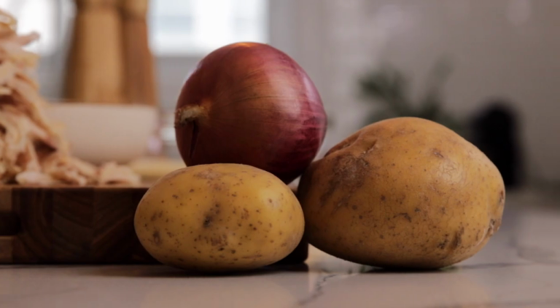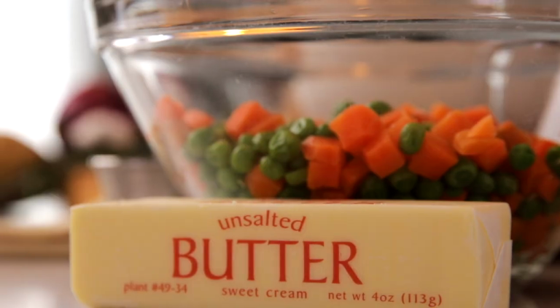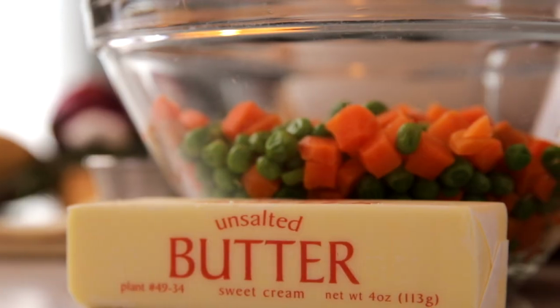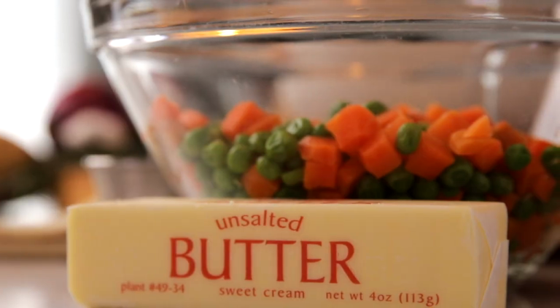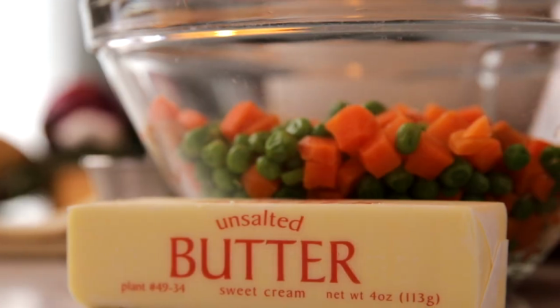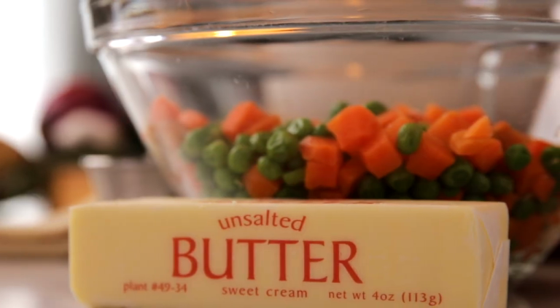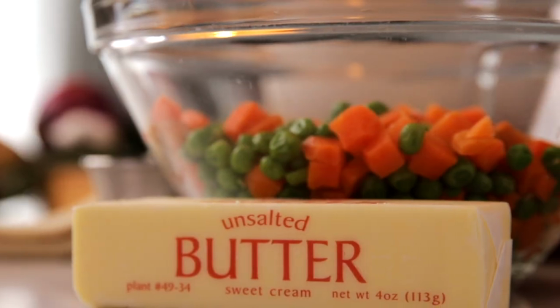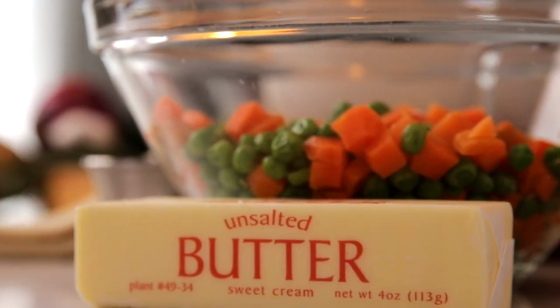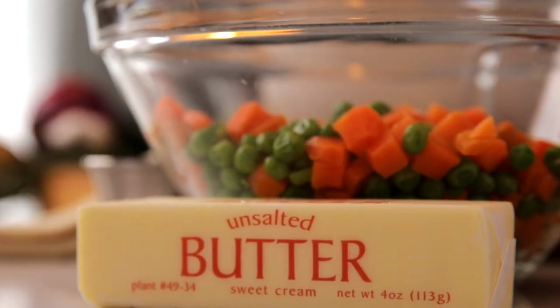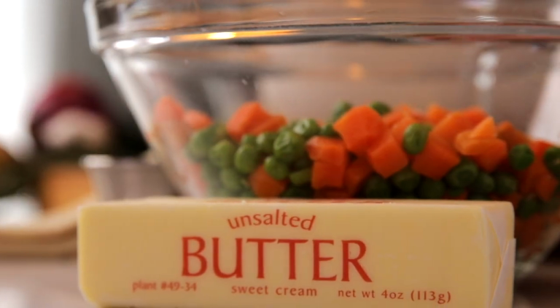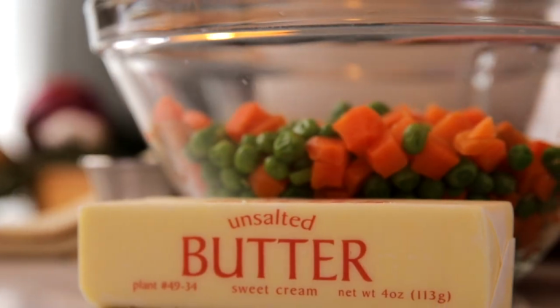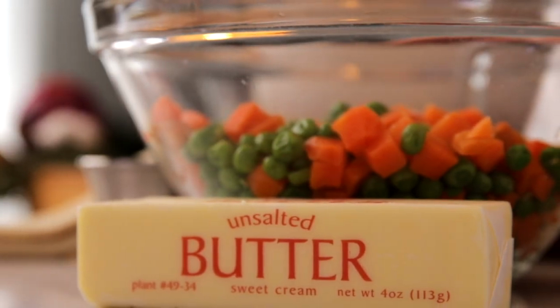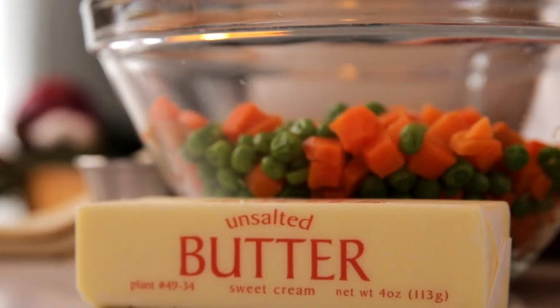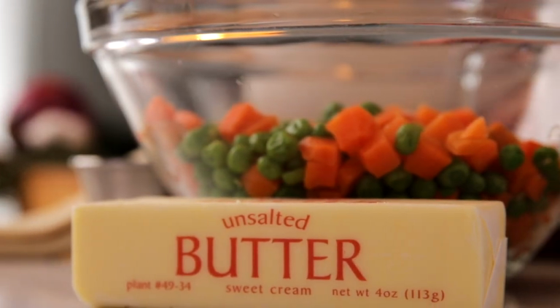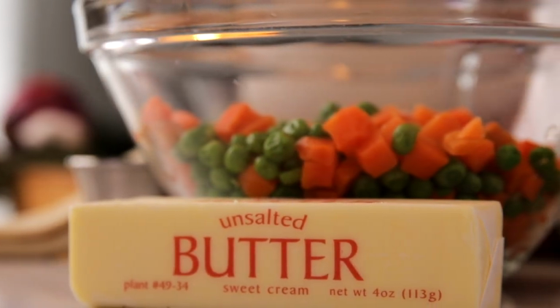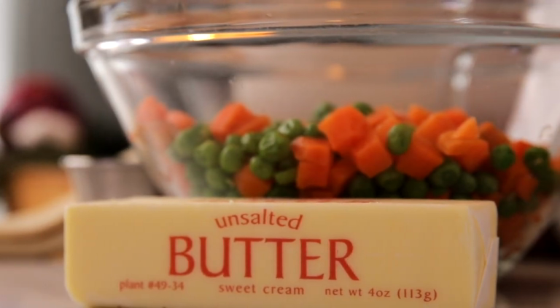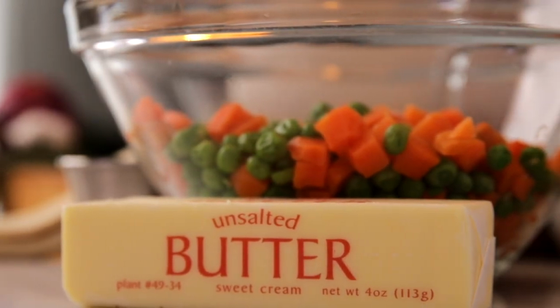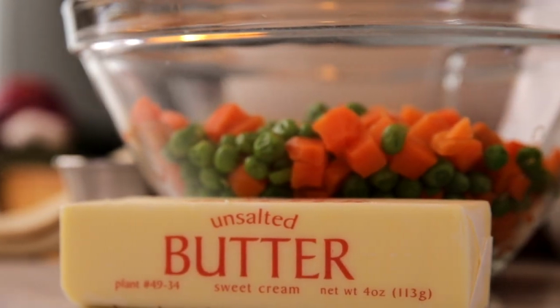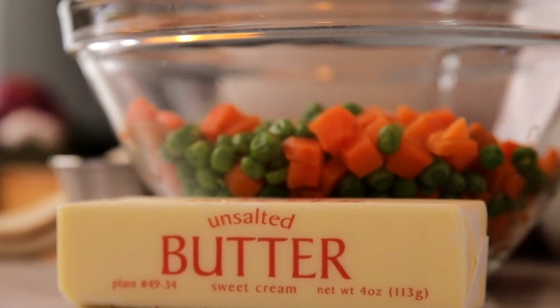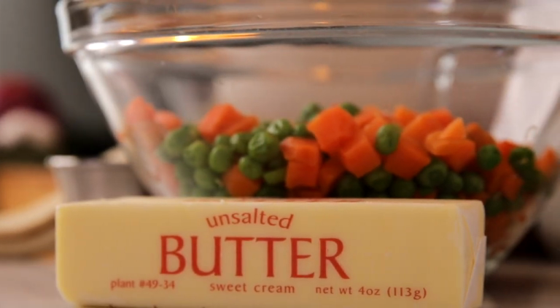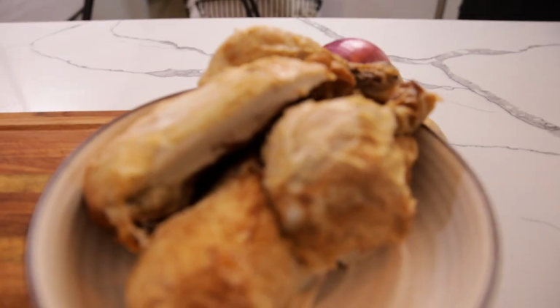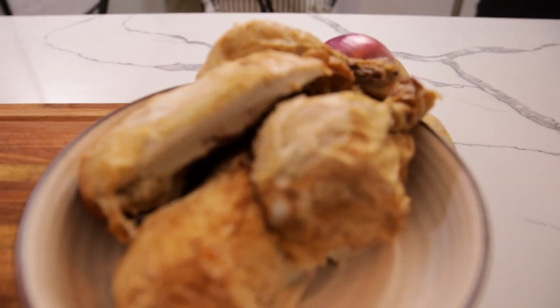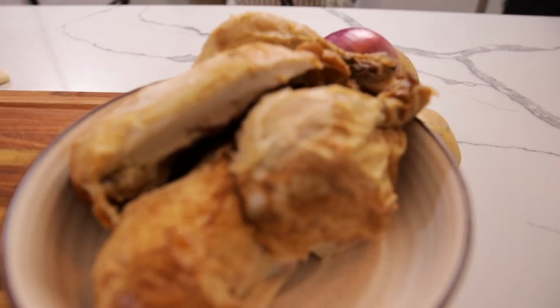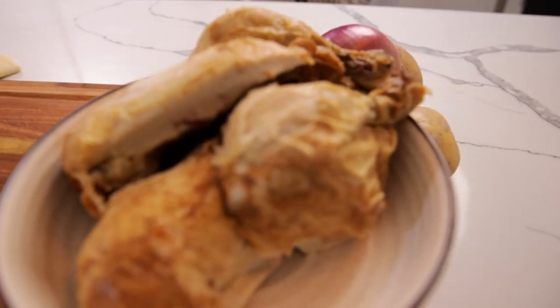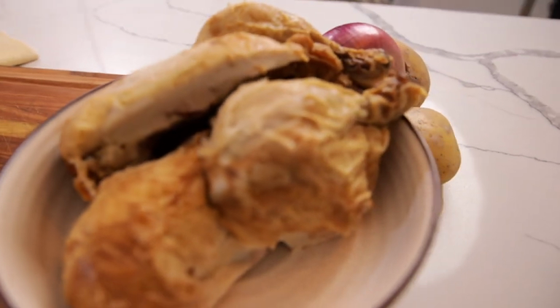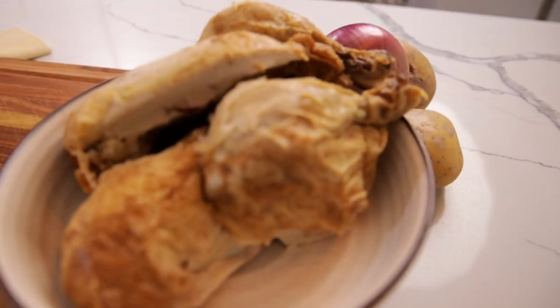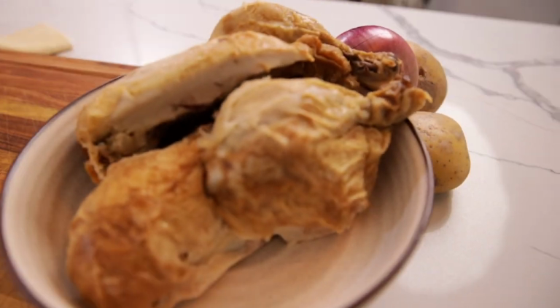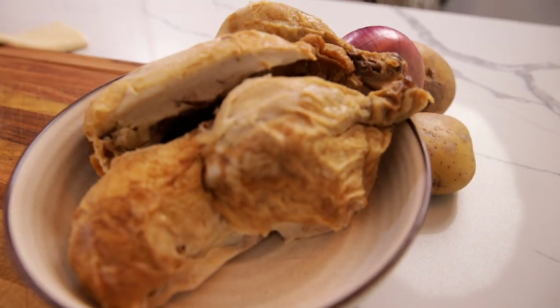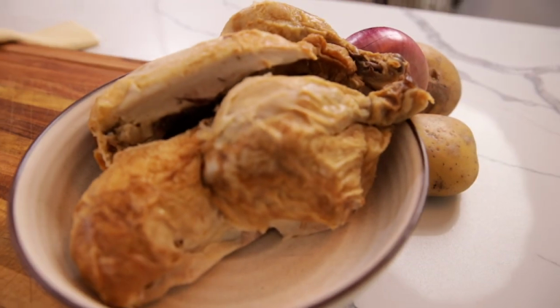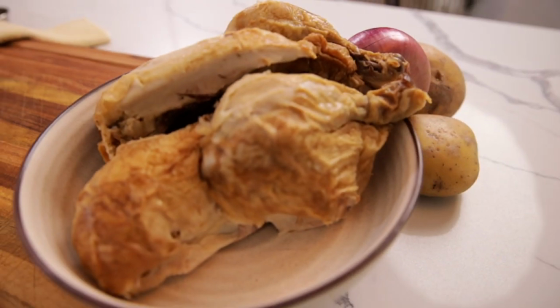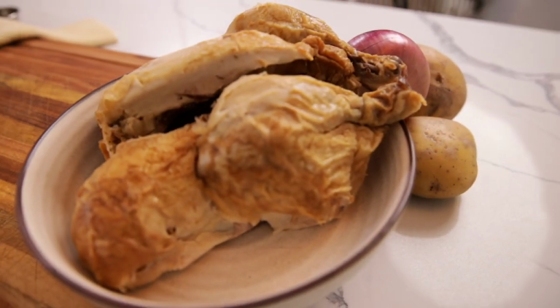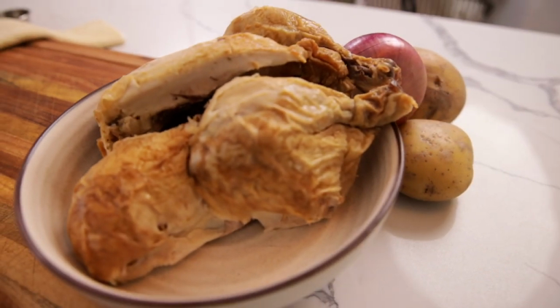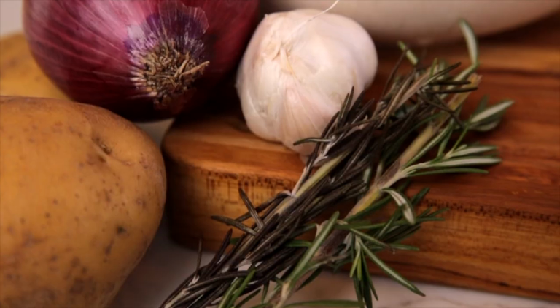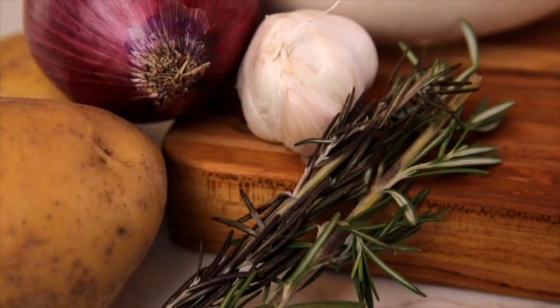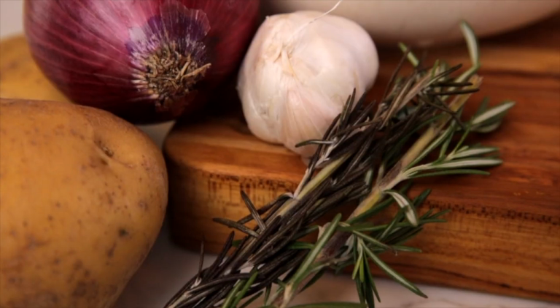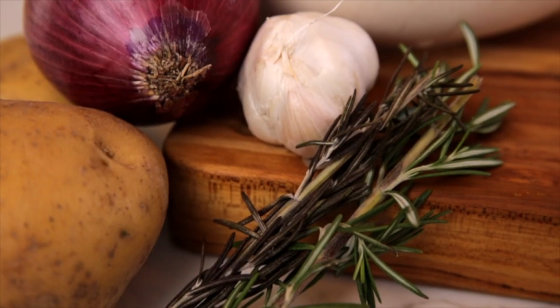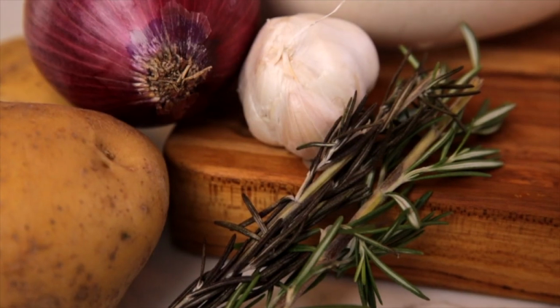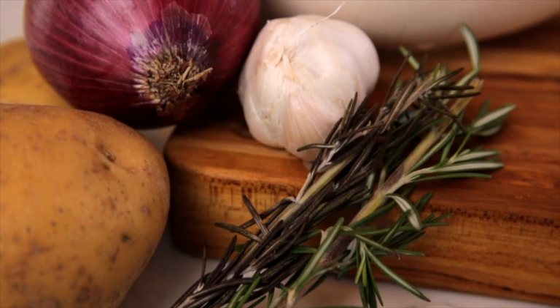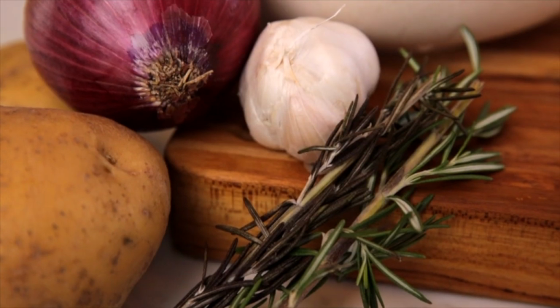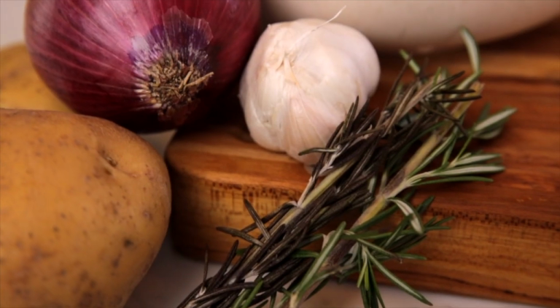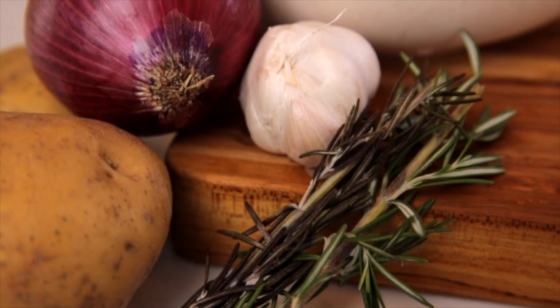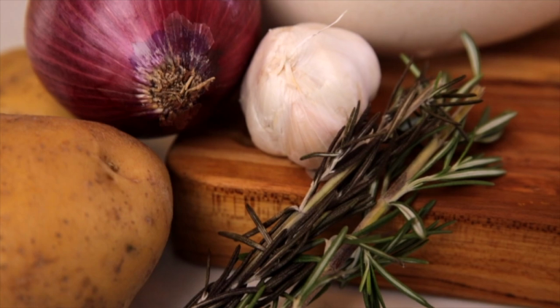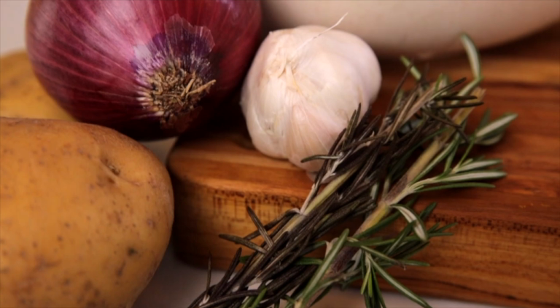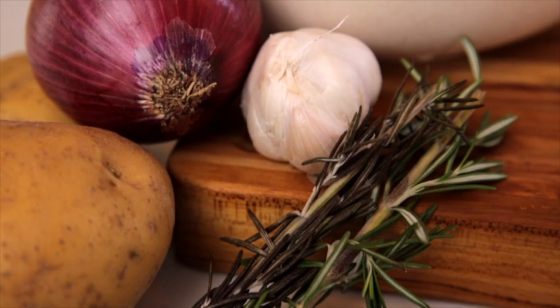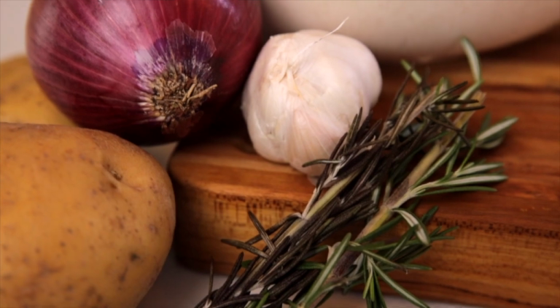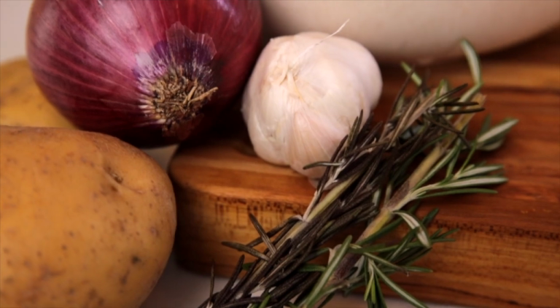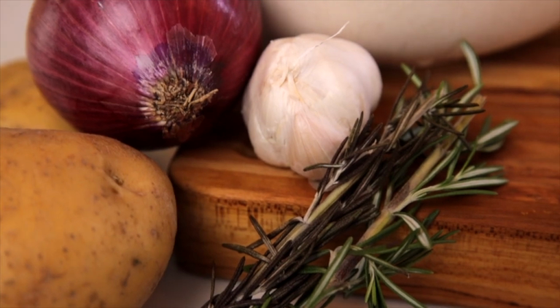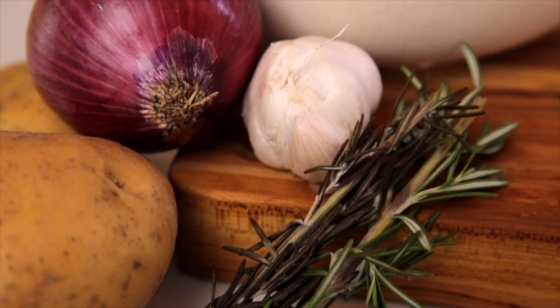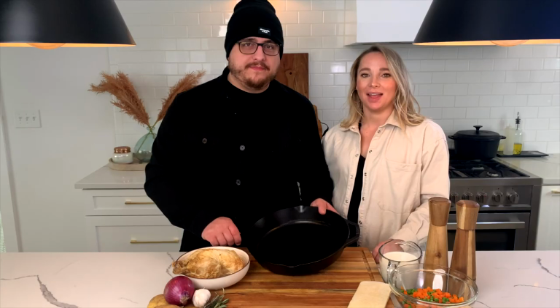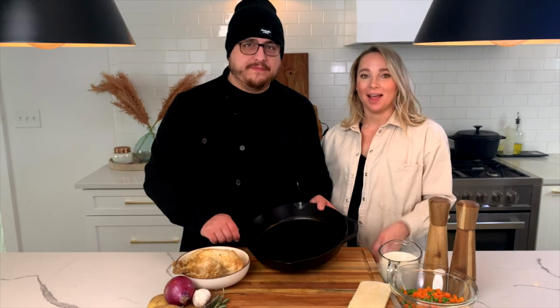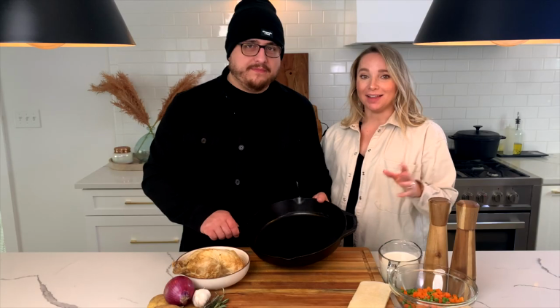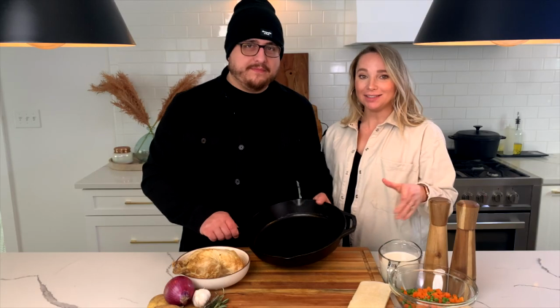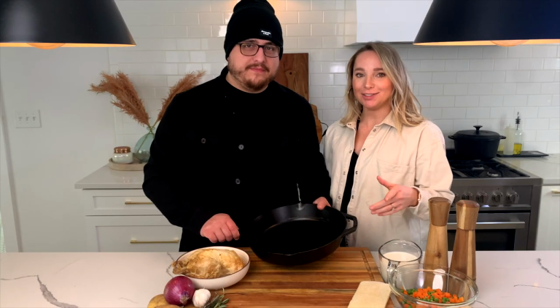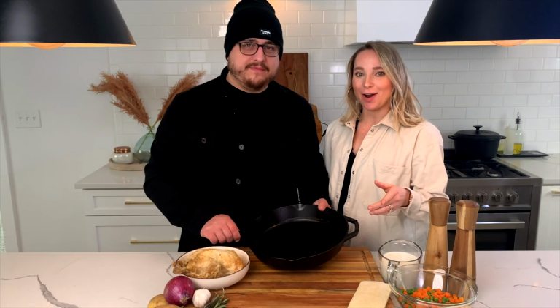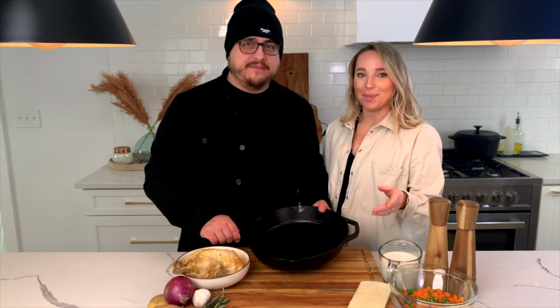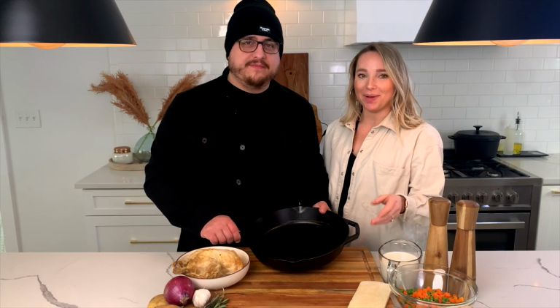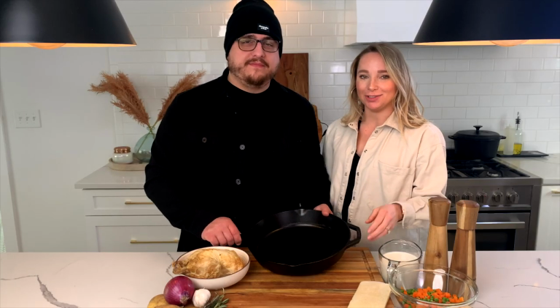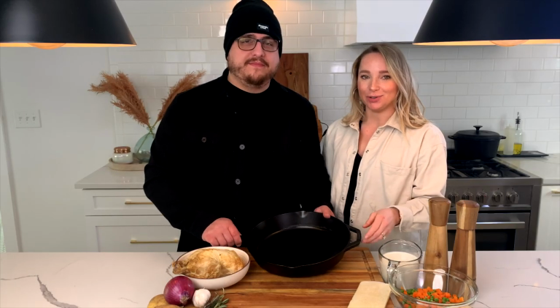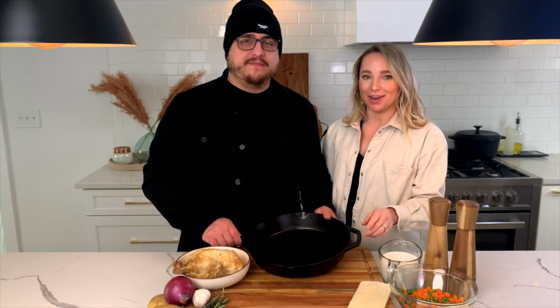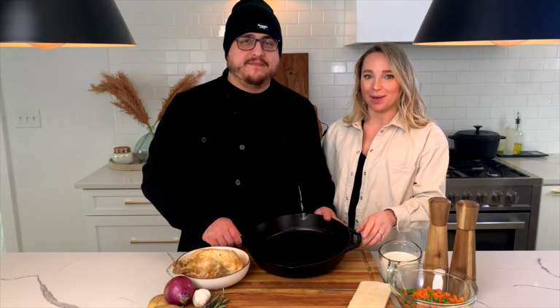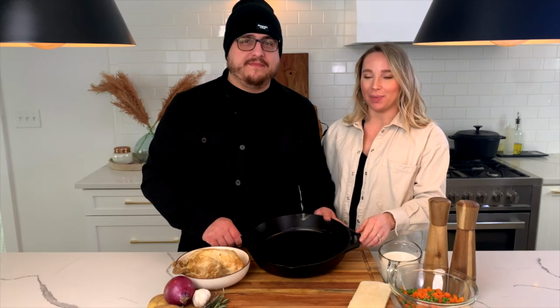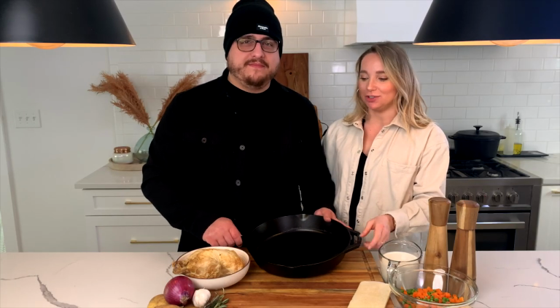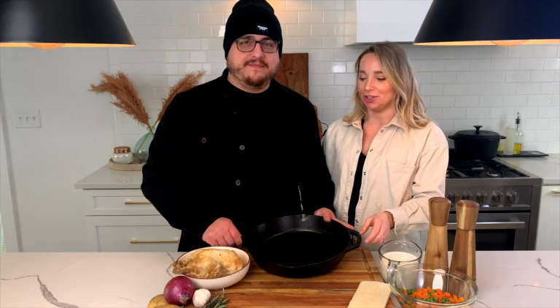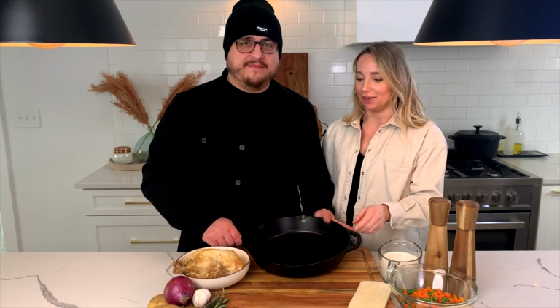The main ingredient for this is just going to be a rotisserie chicken and a few vegetables. If you guys want the ingredients, they're down below. Let's start by shredding up our chicken.